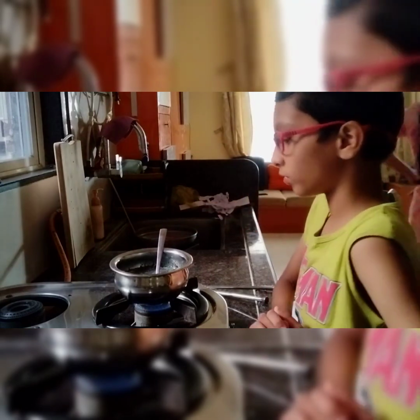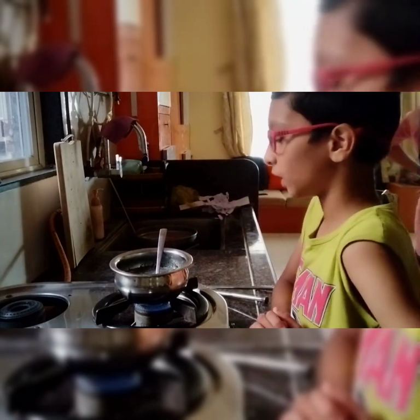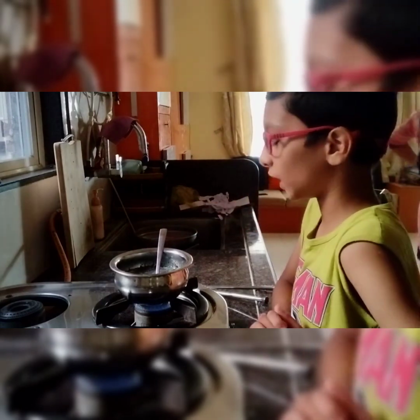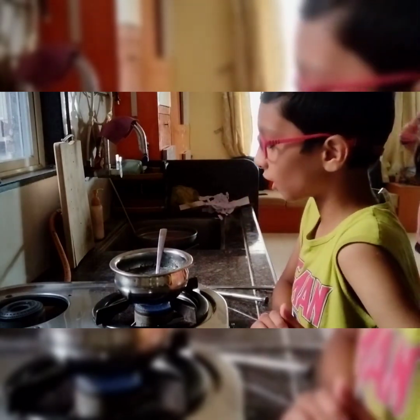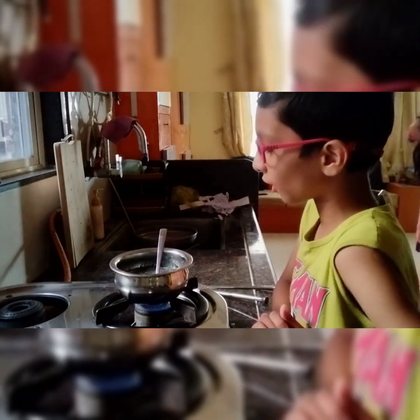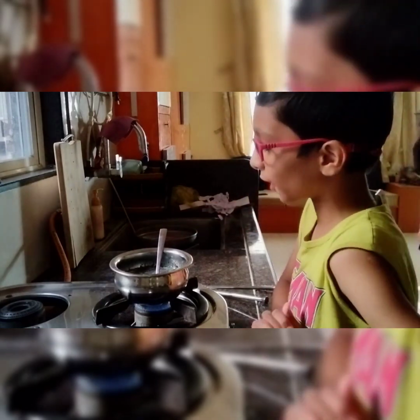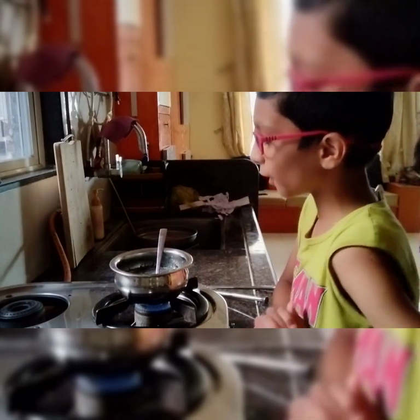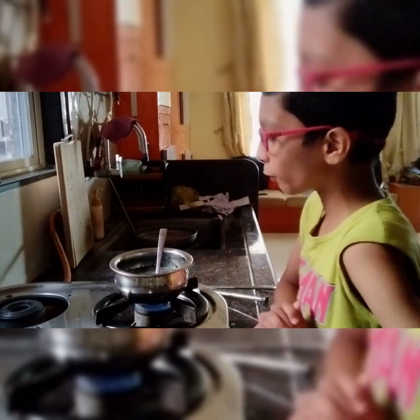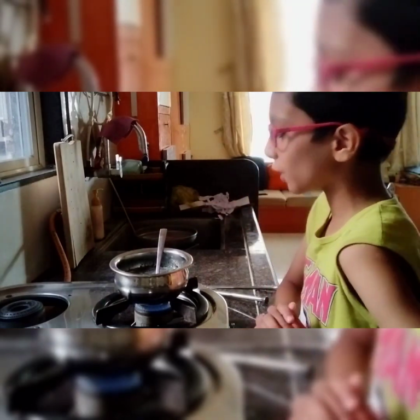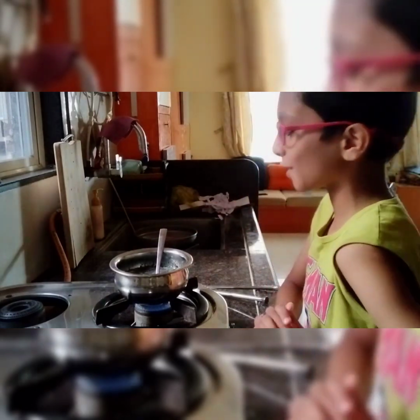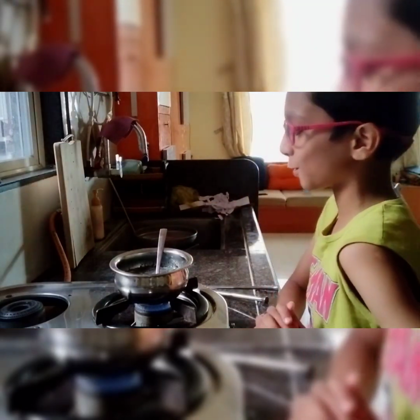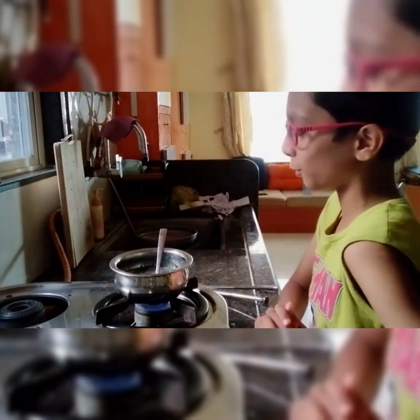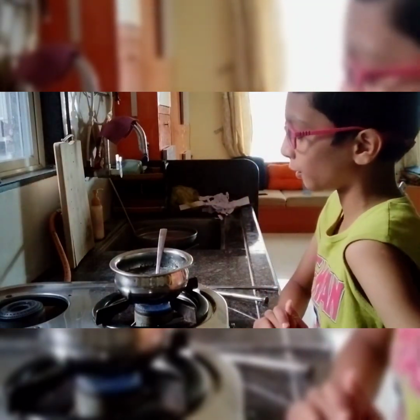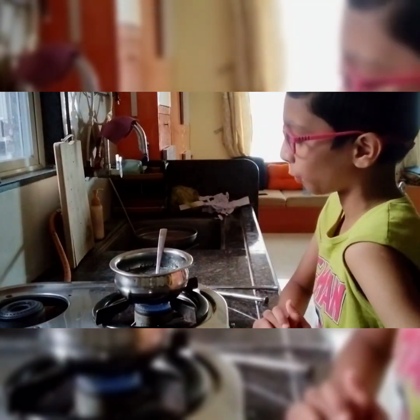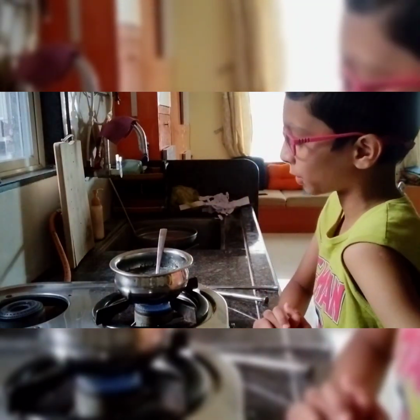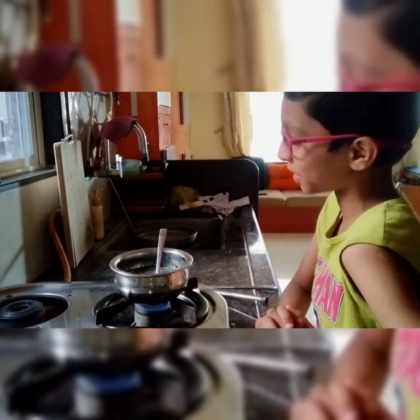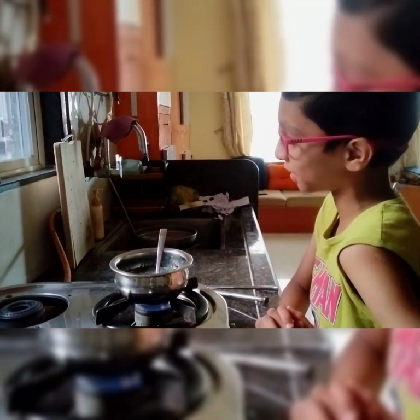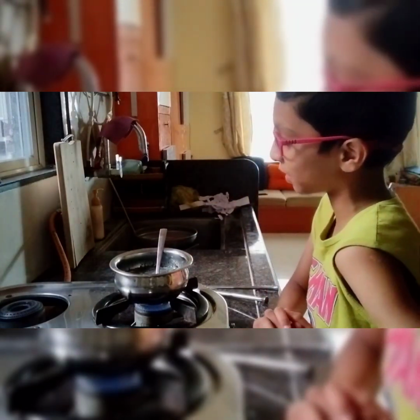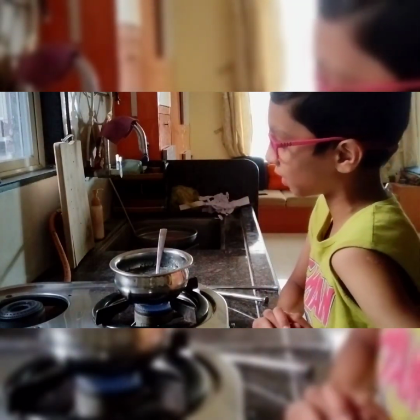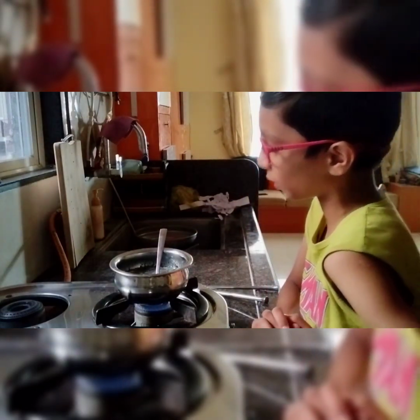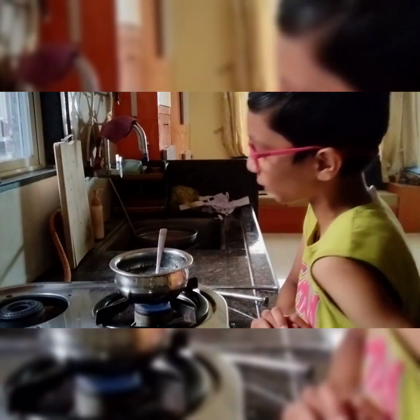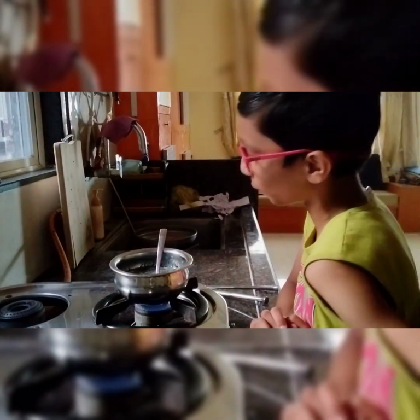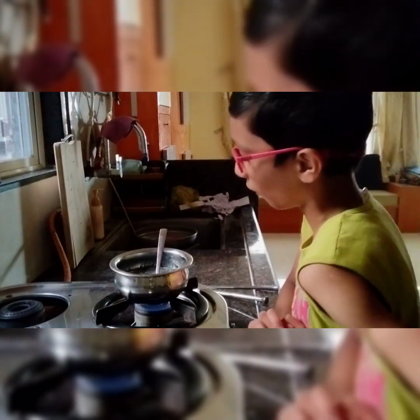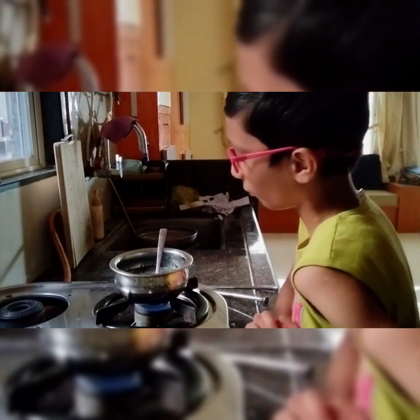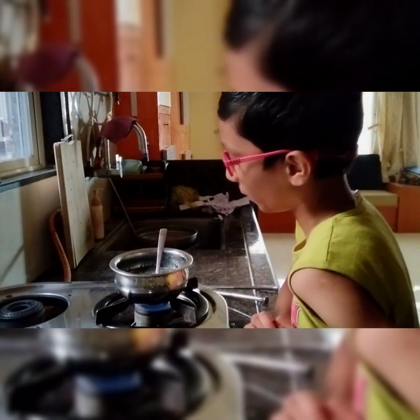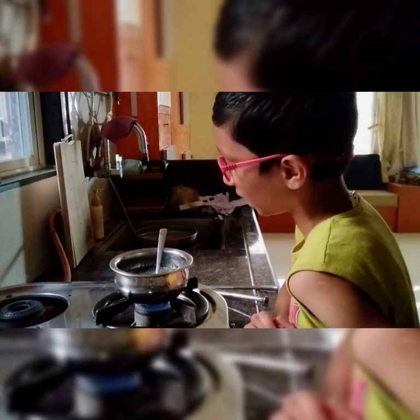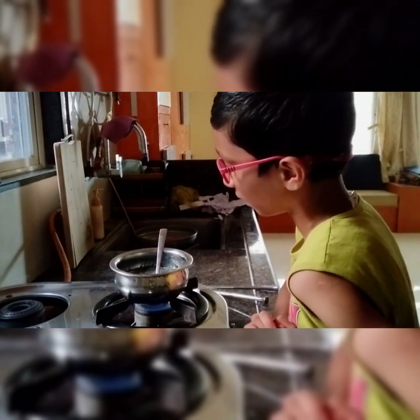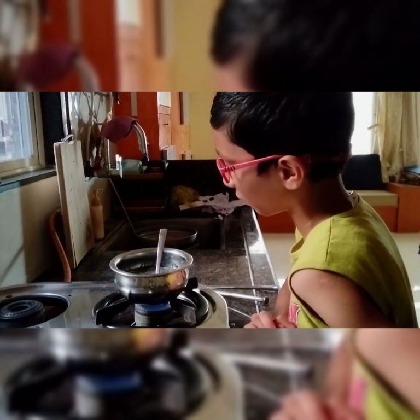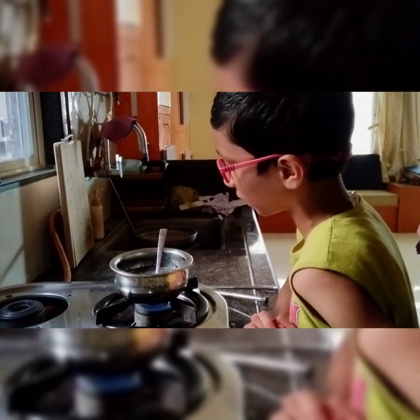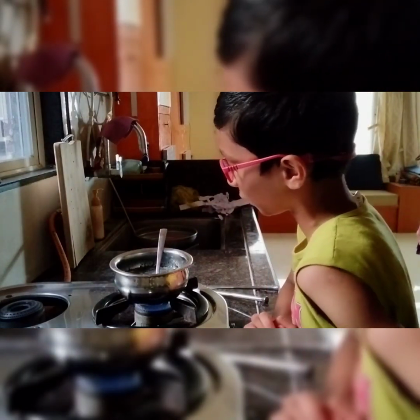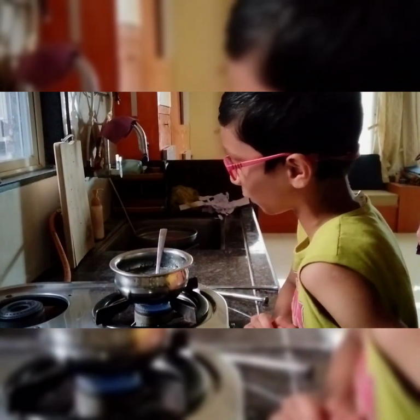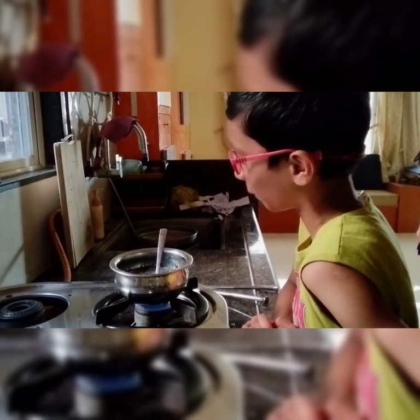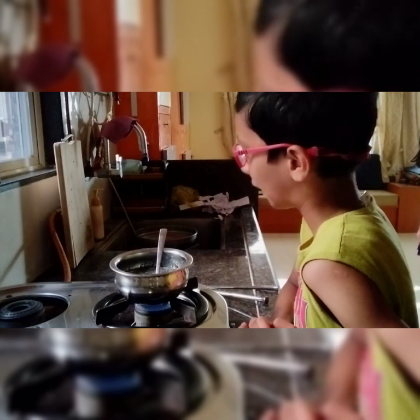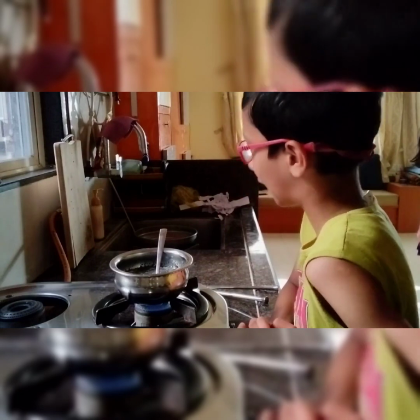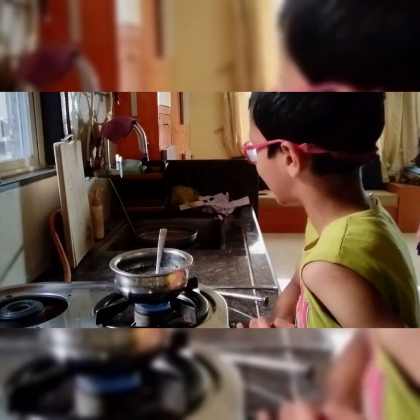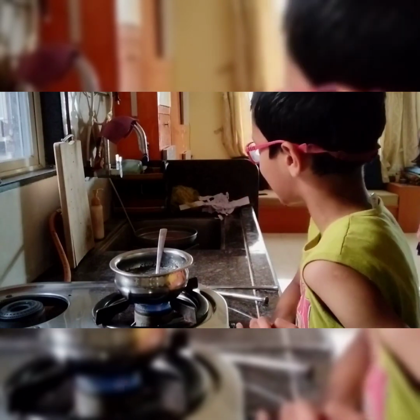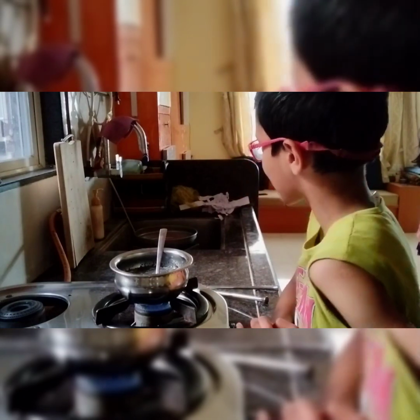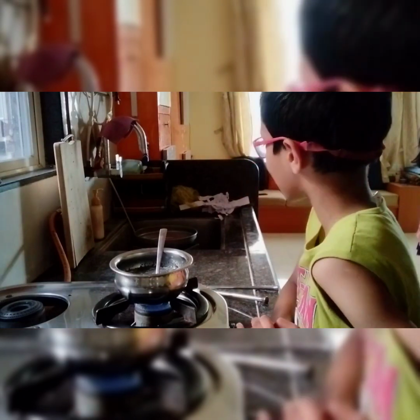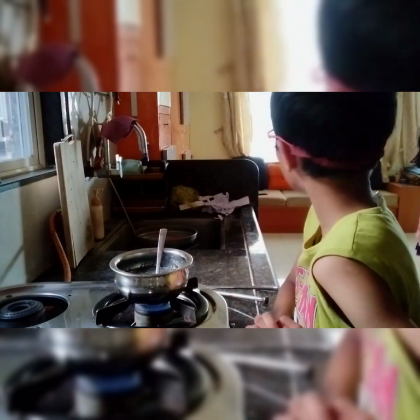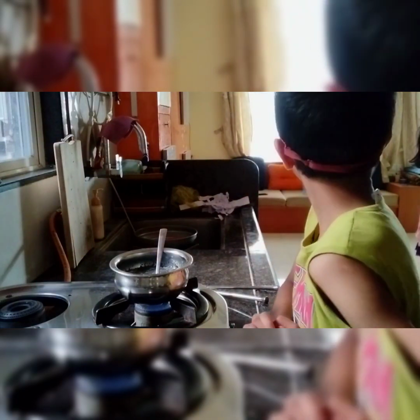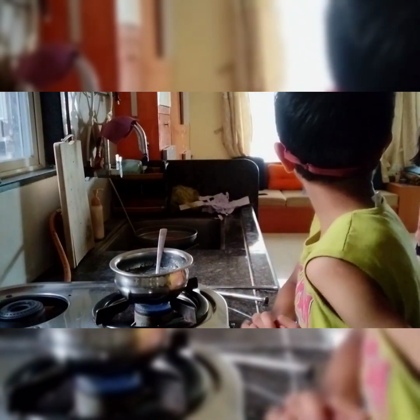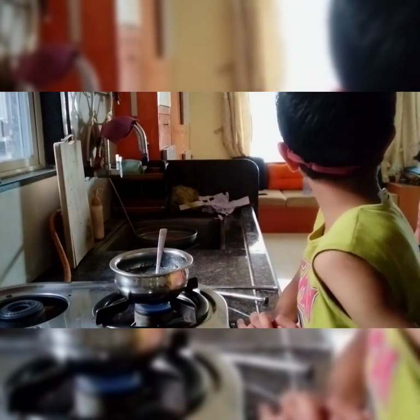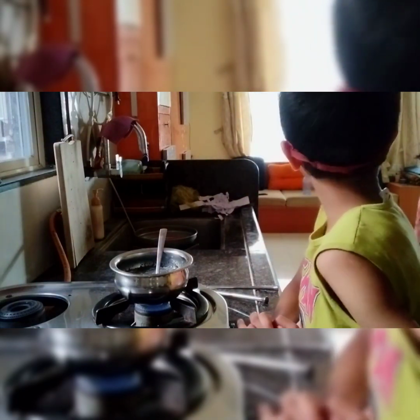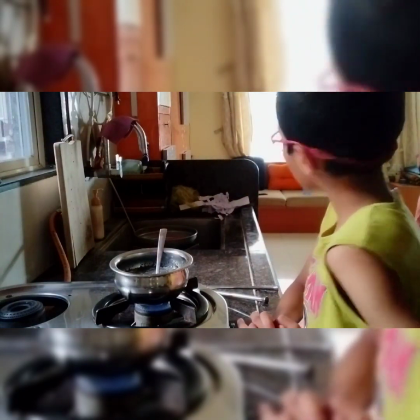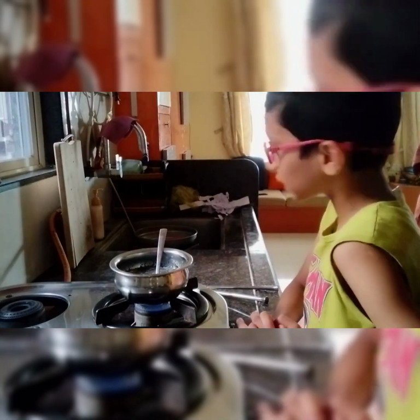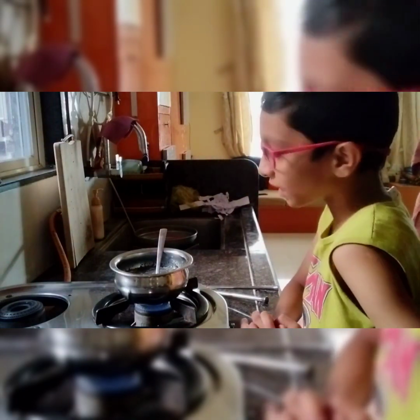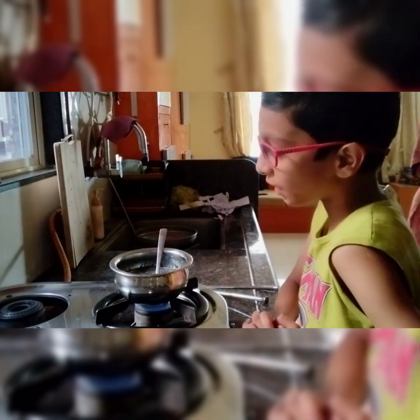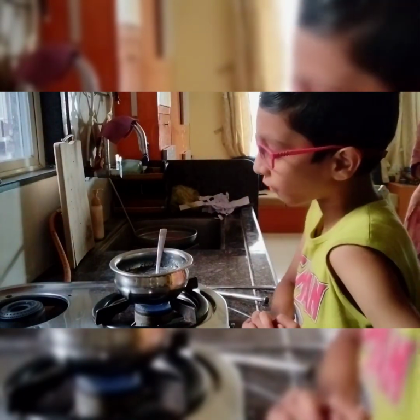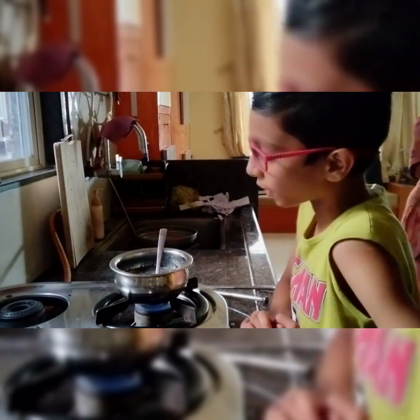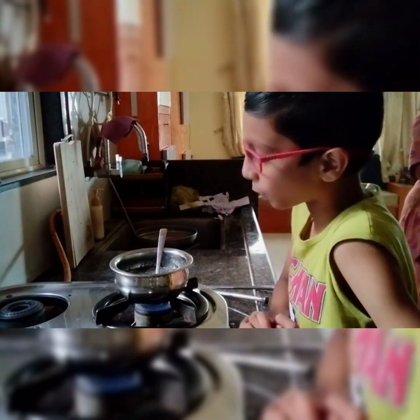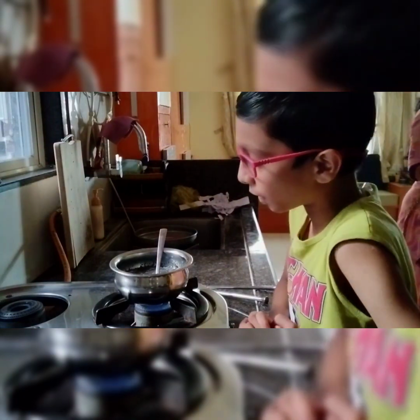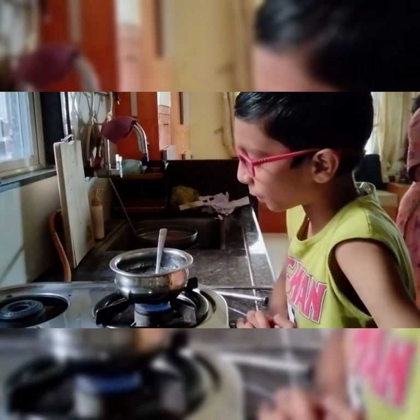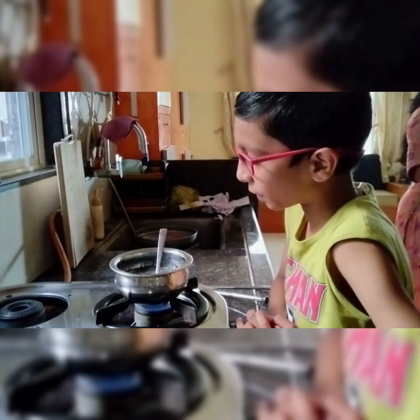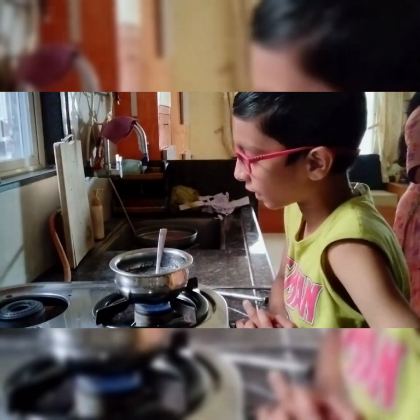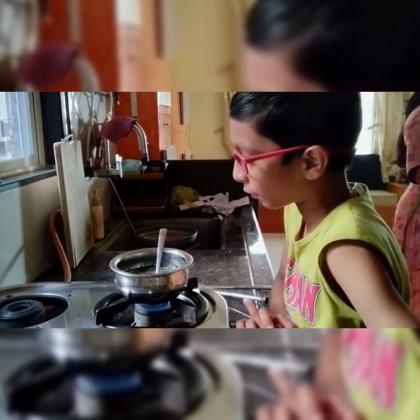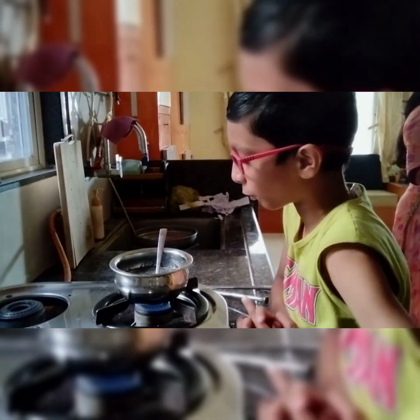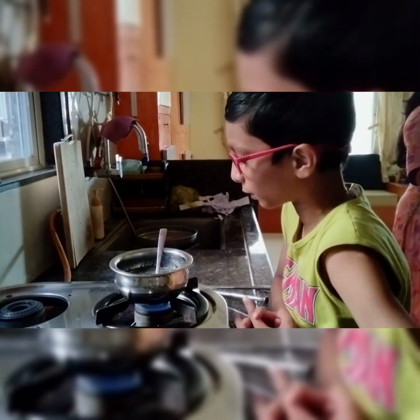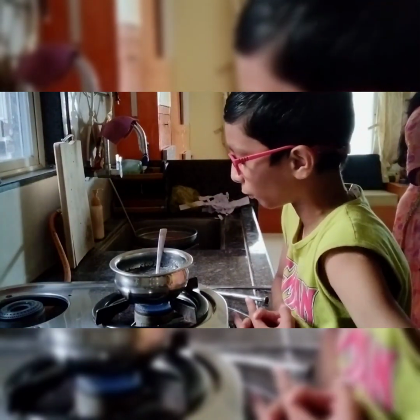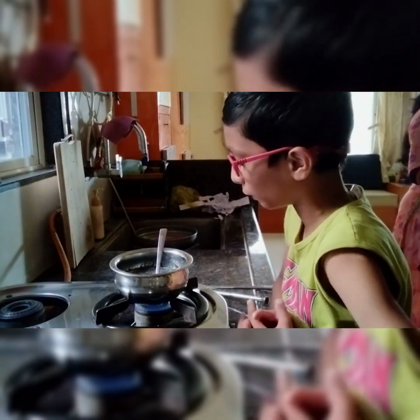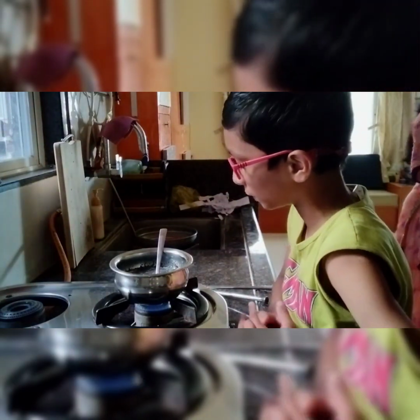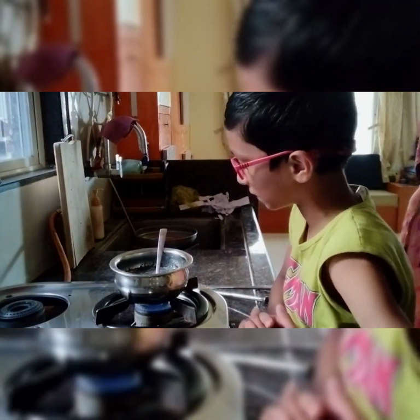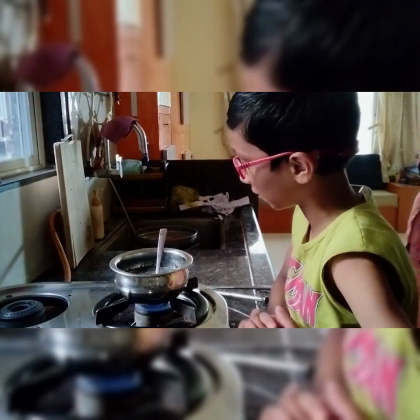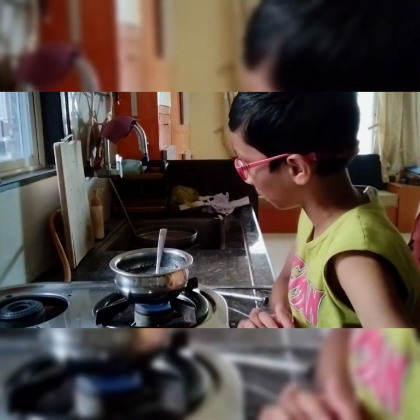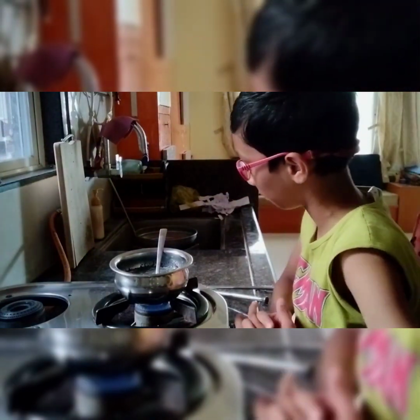It really feels good watching the tea you have made with your own hands, especially when you are doing it for the first time.